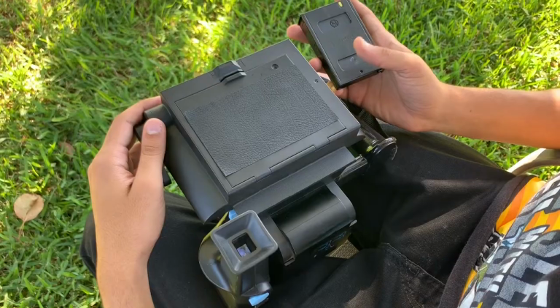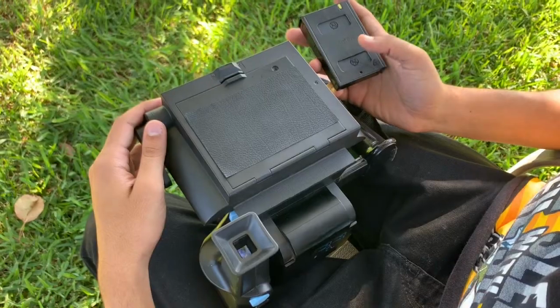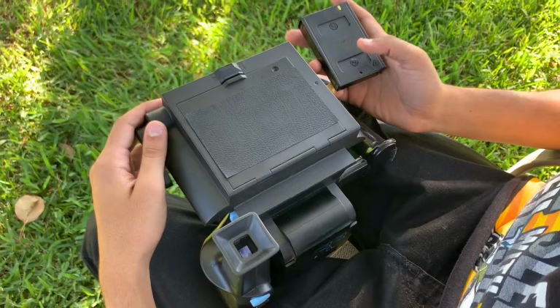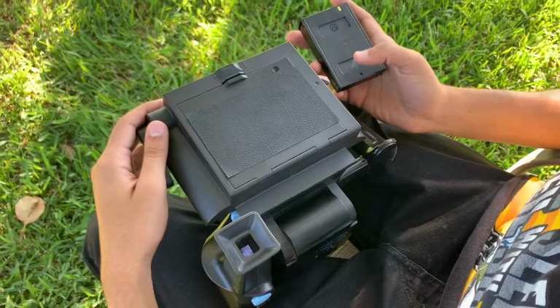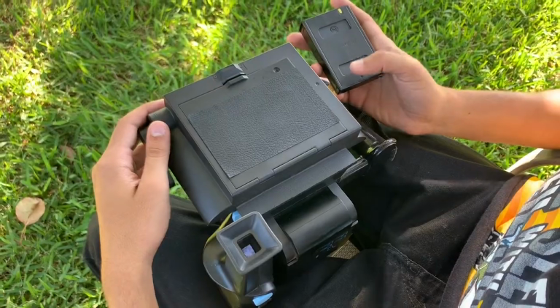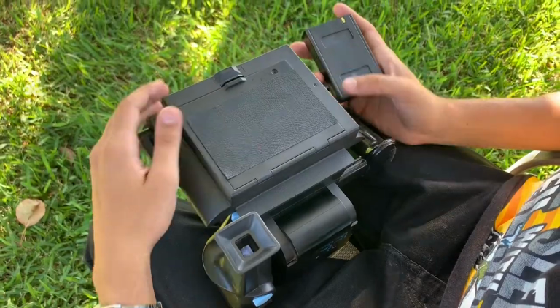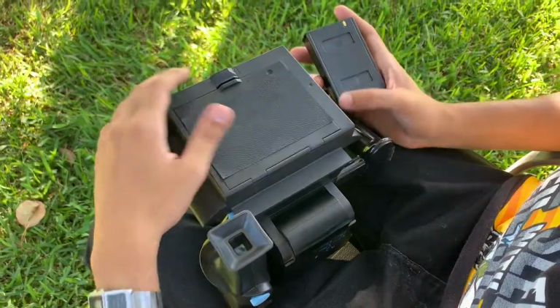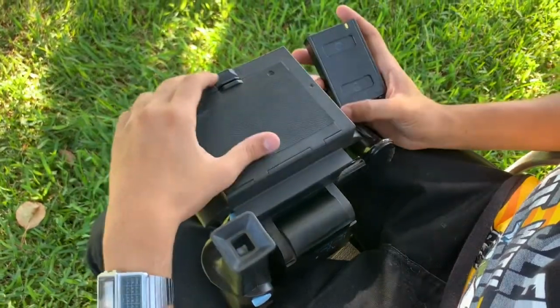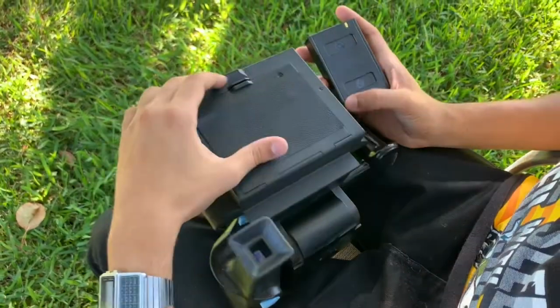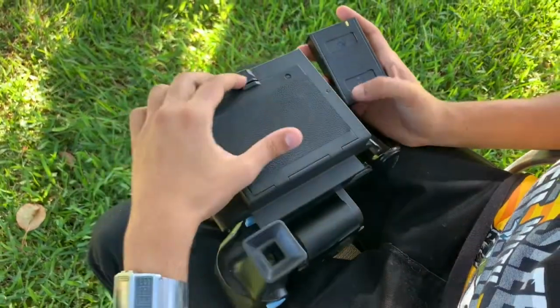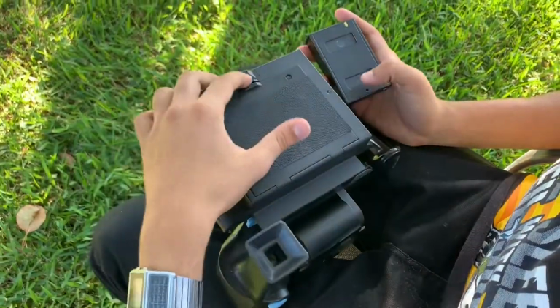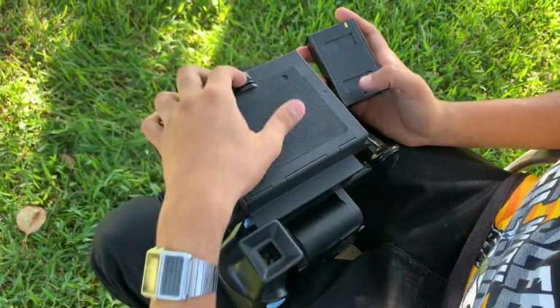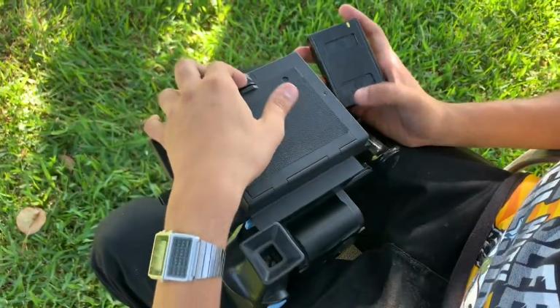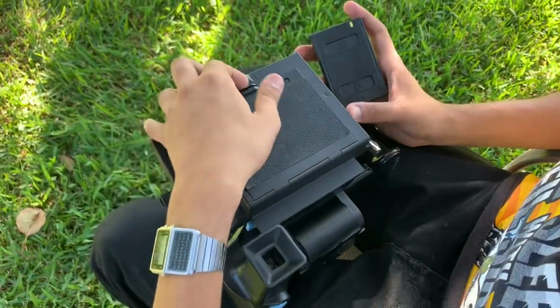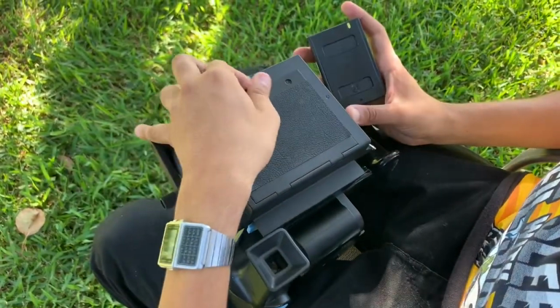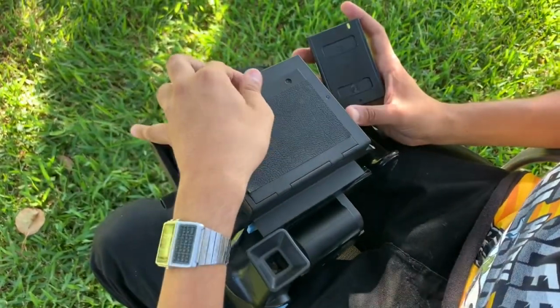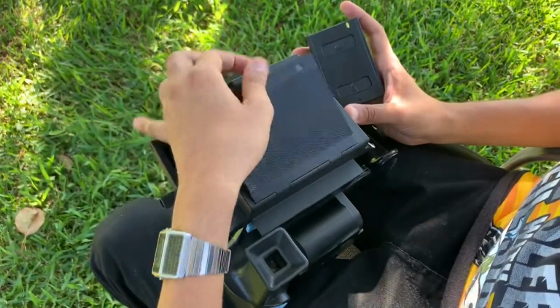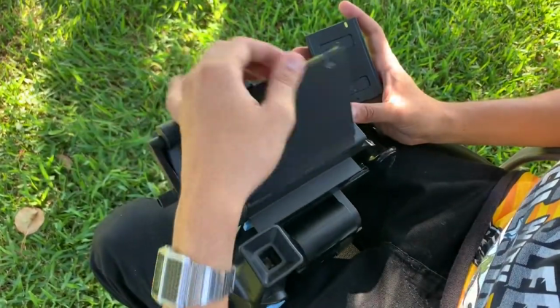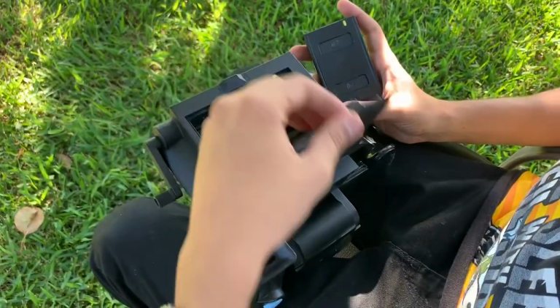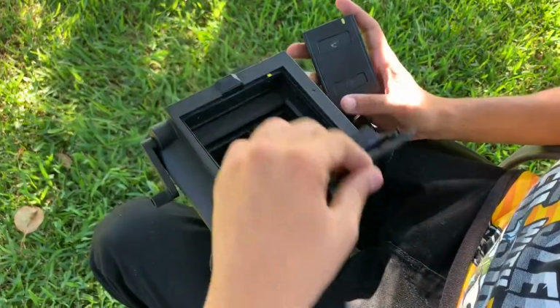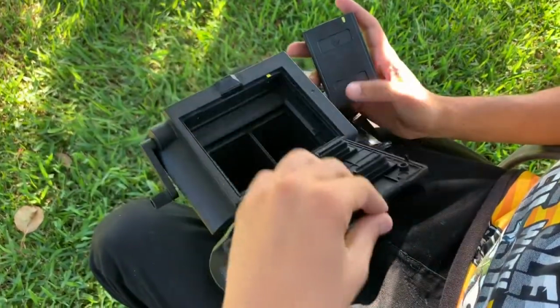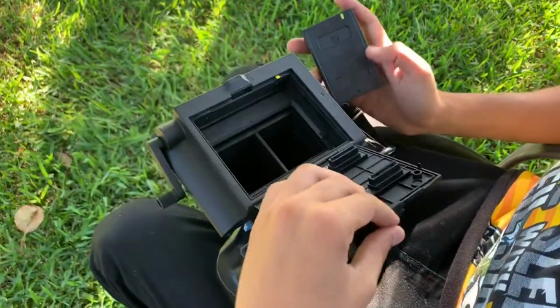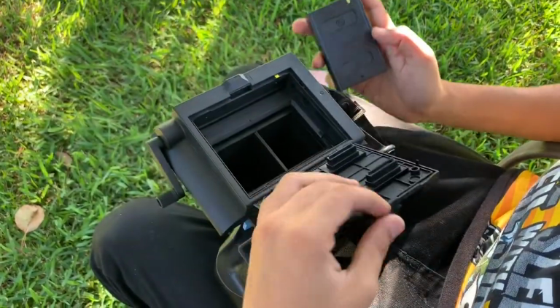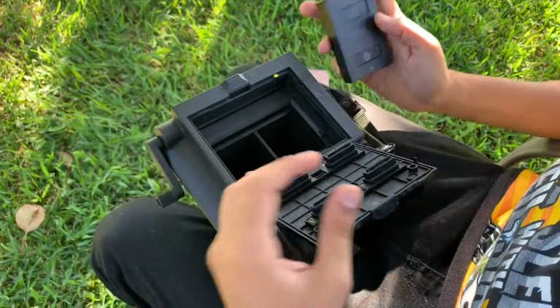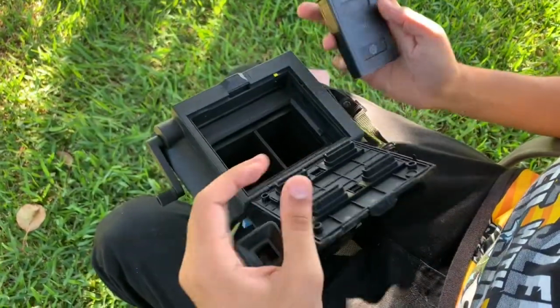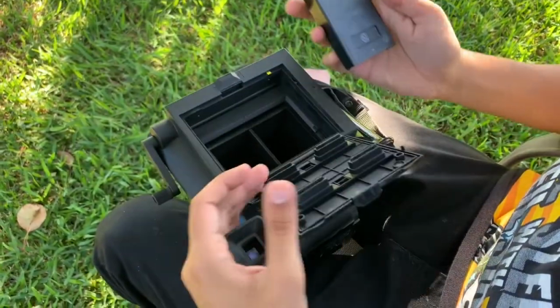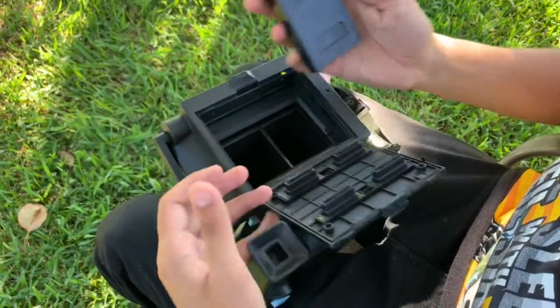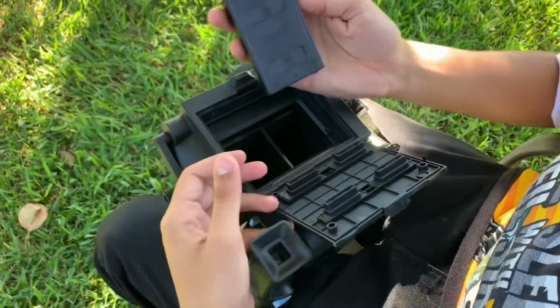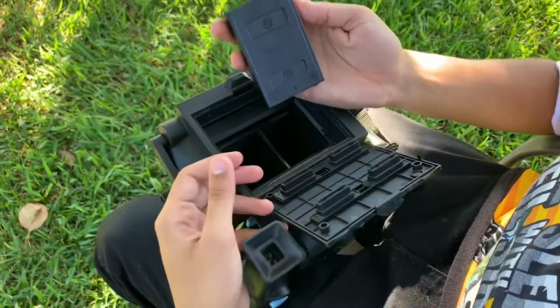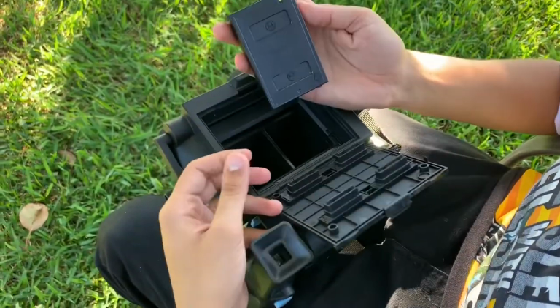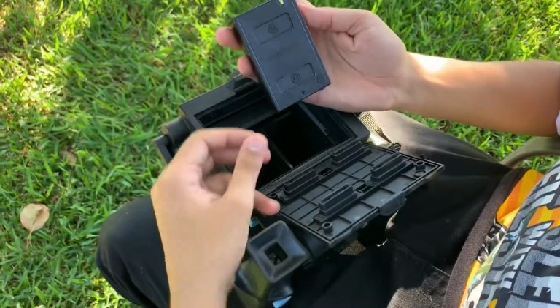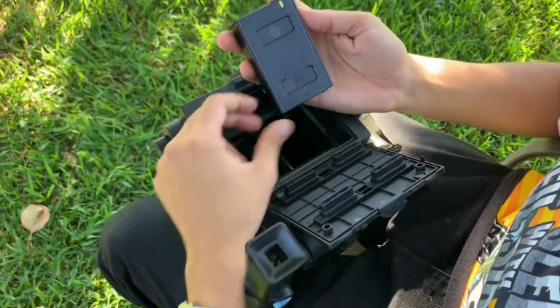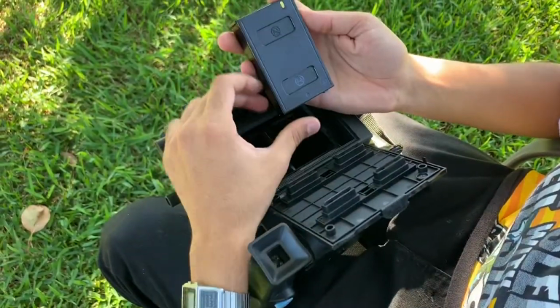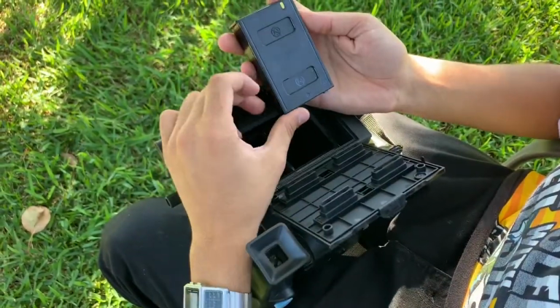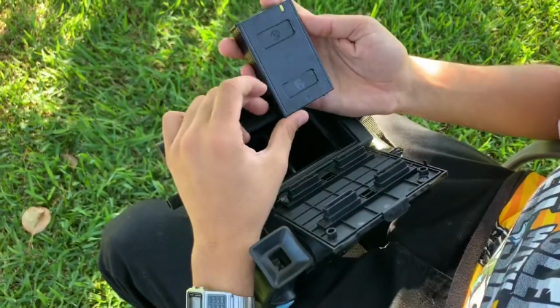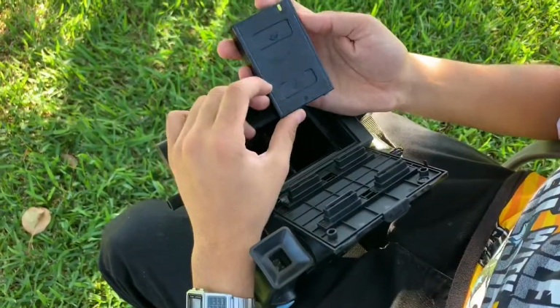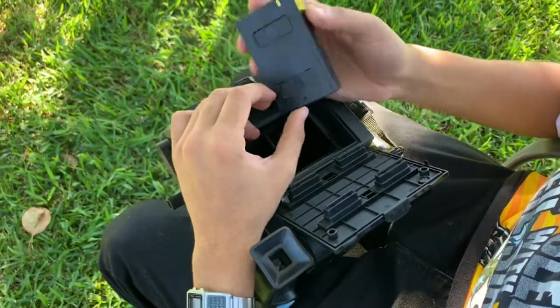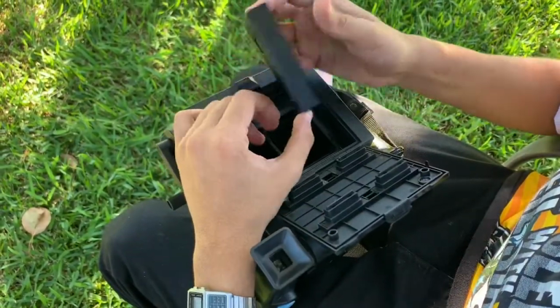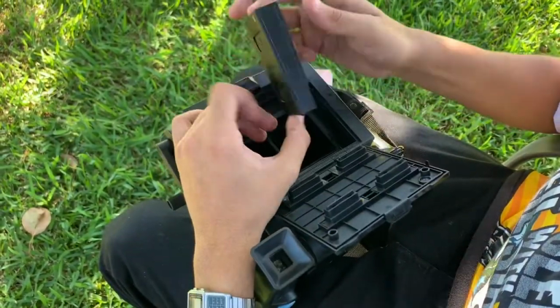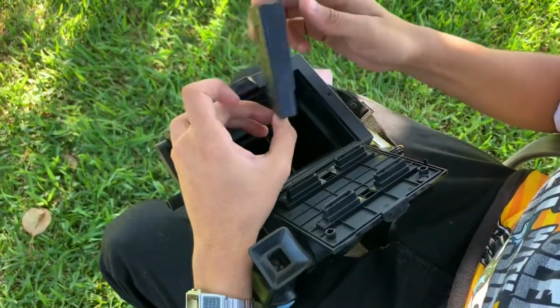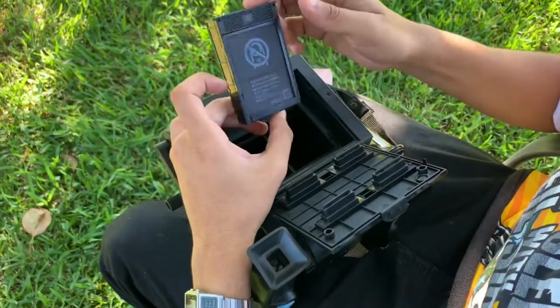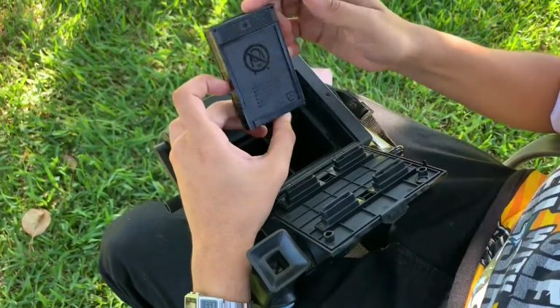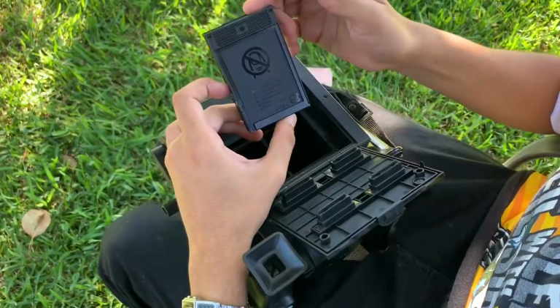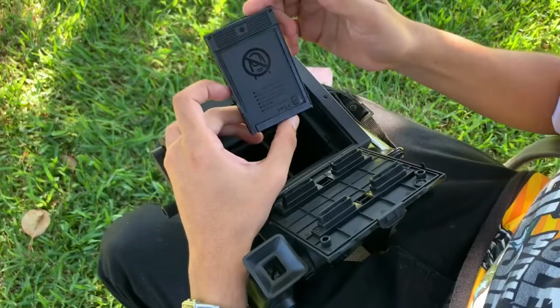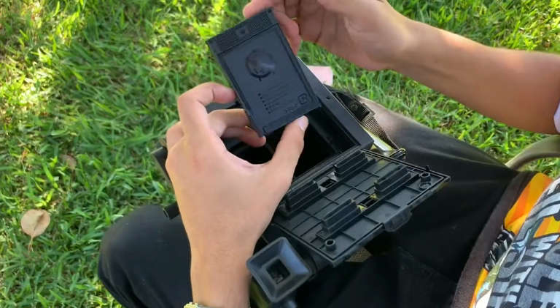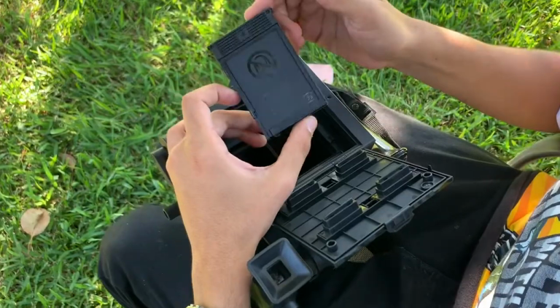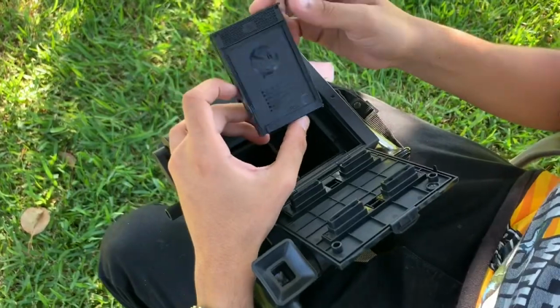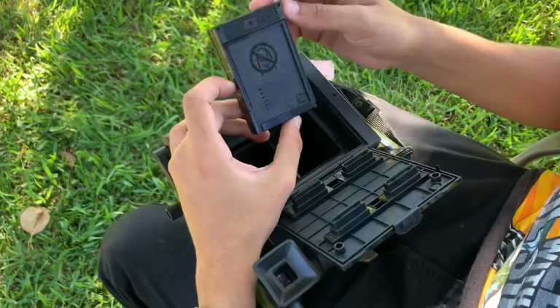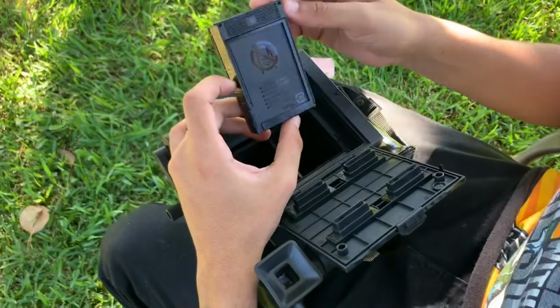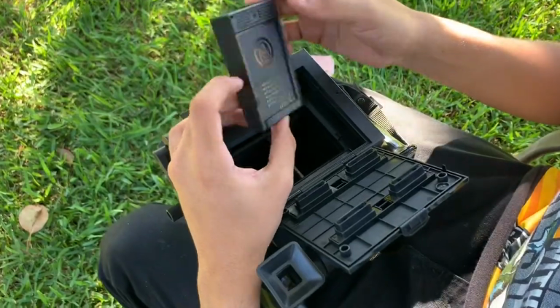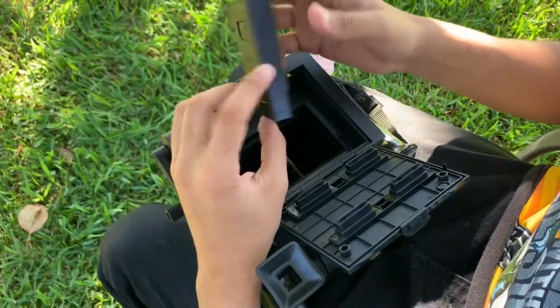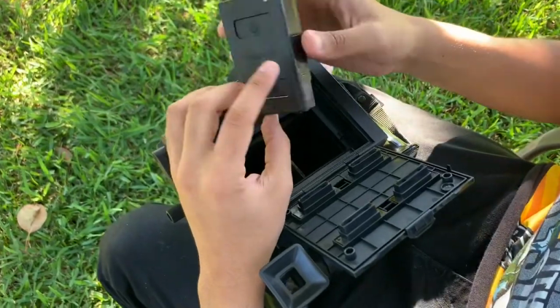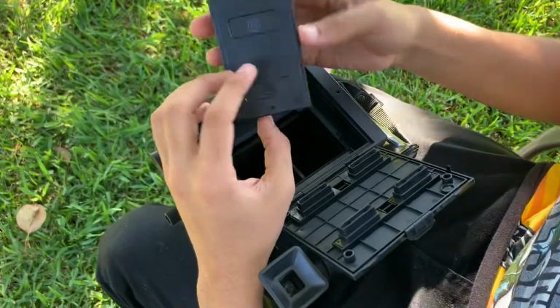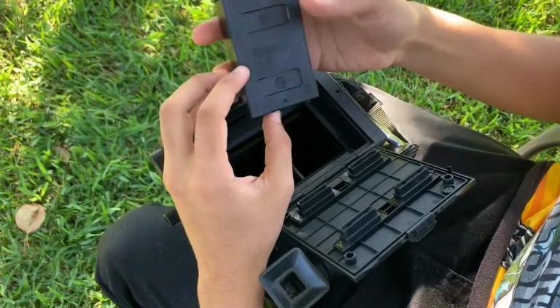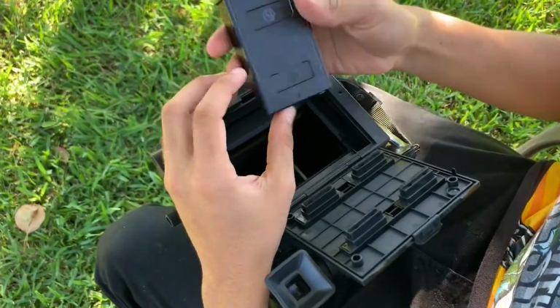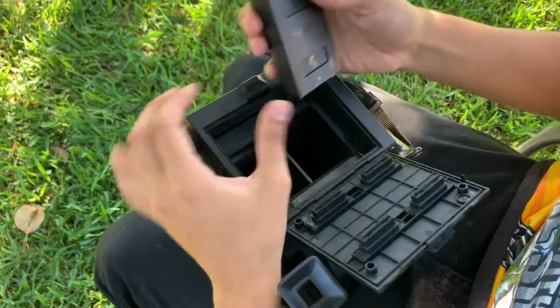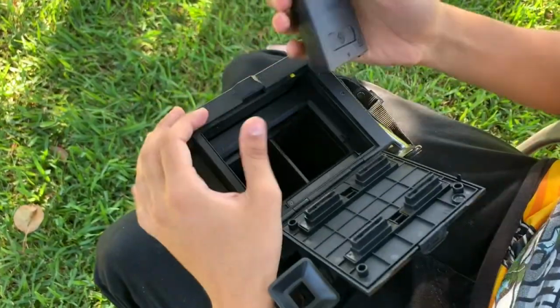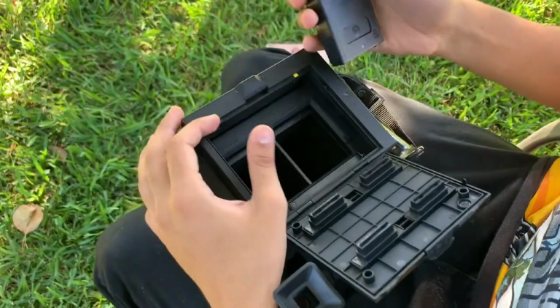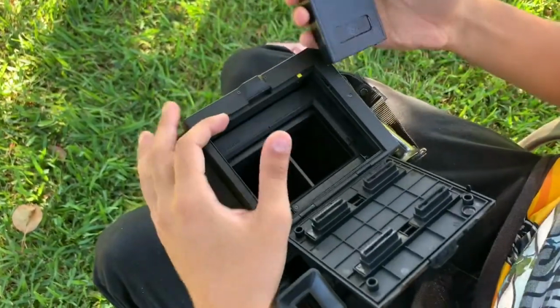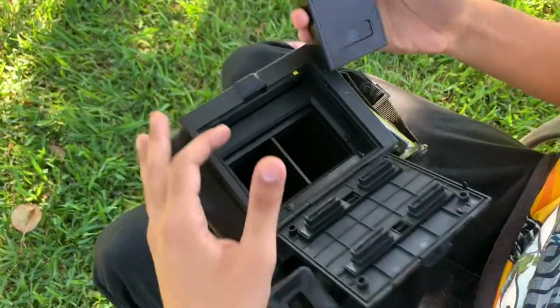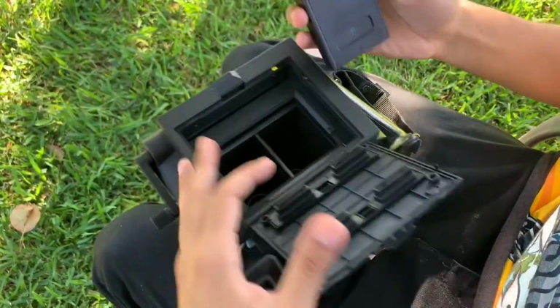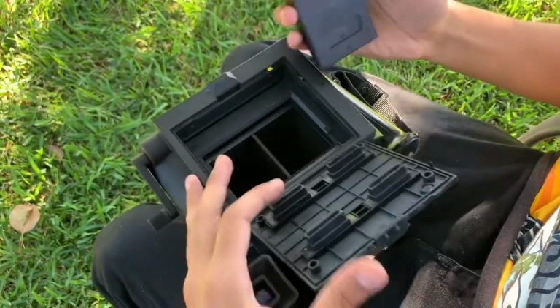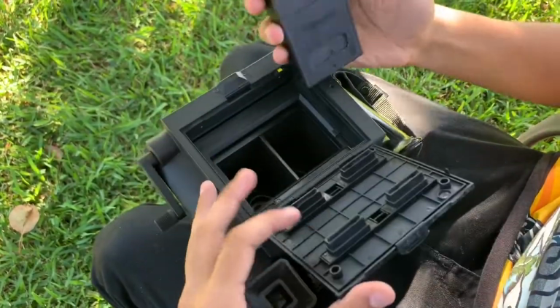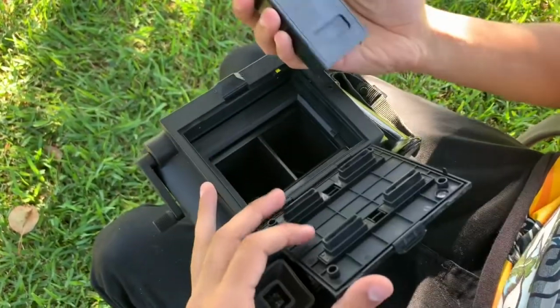Hey, it's Diego with Ameshoot Developed. Today I'm talking about shooting Instax mini film on my Instax wide by Lomography, the back that they put out.